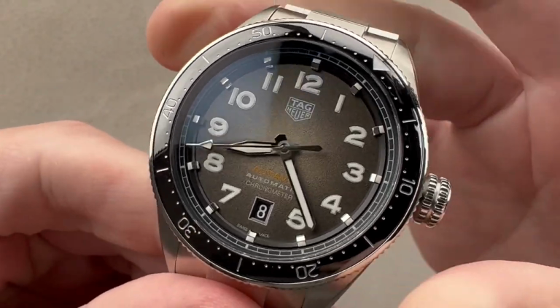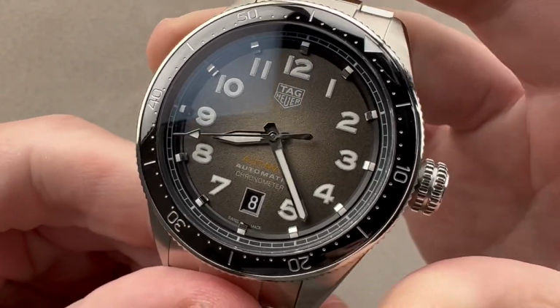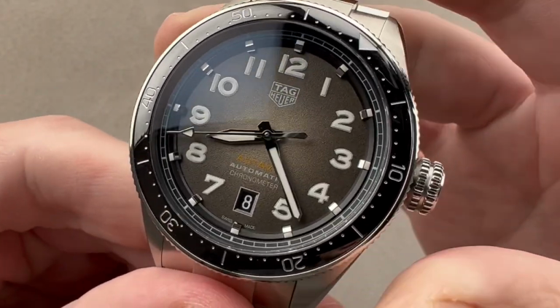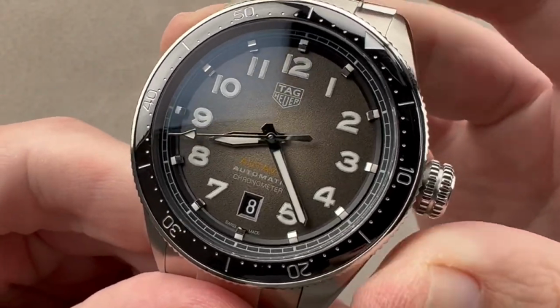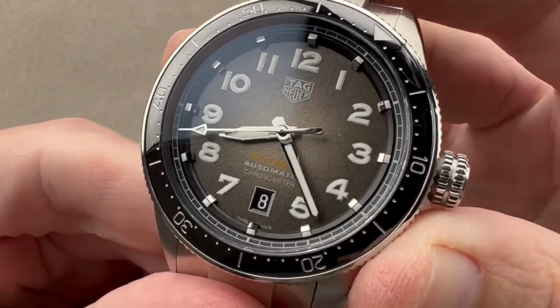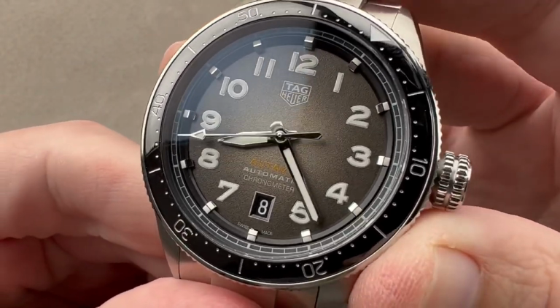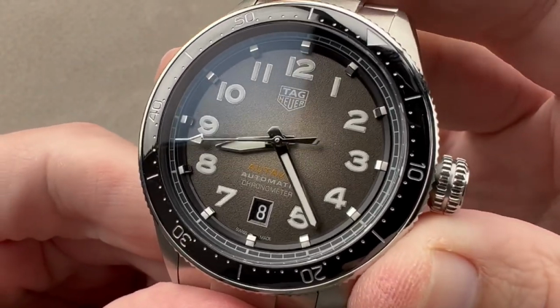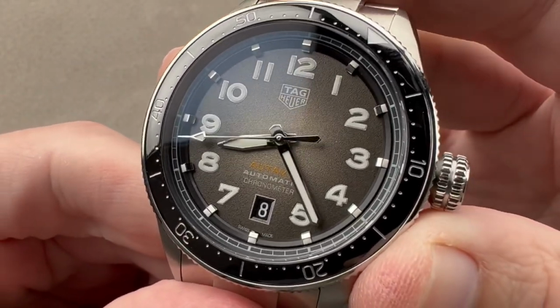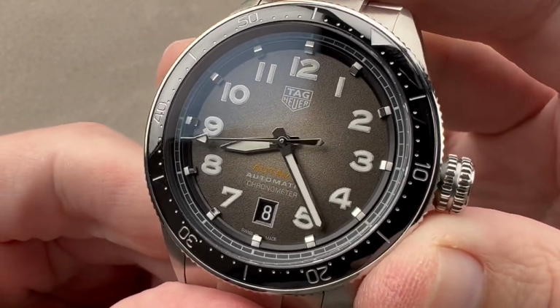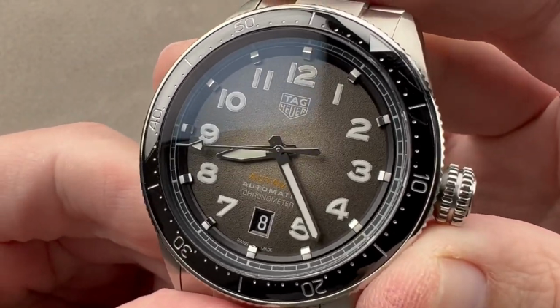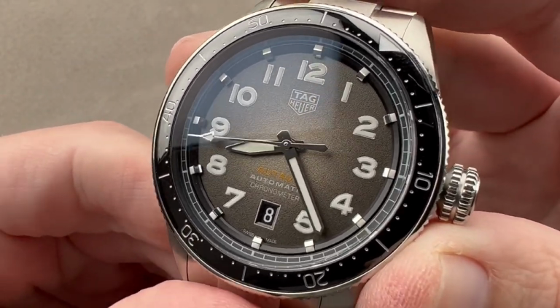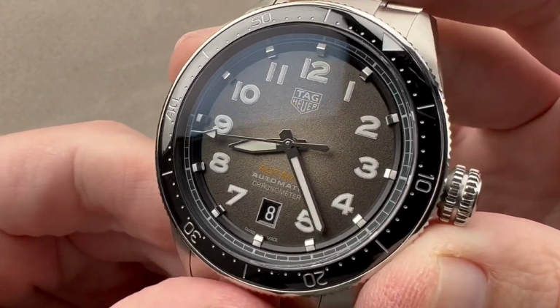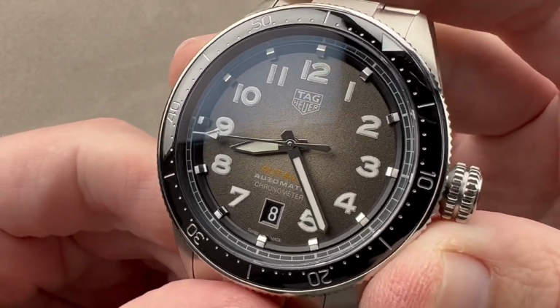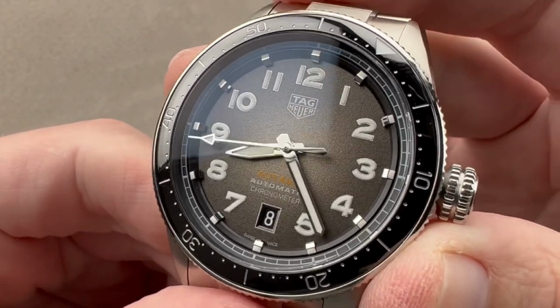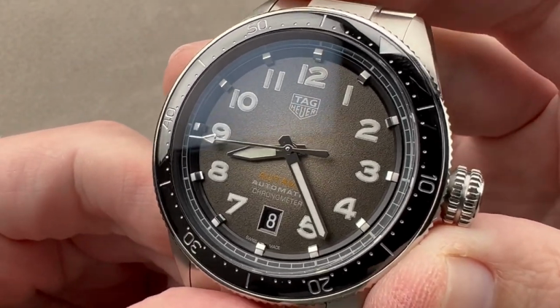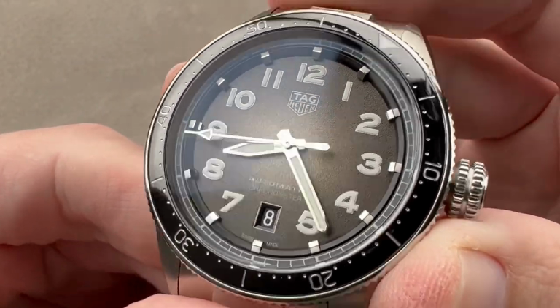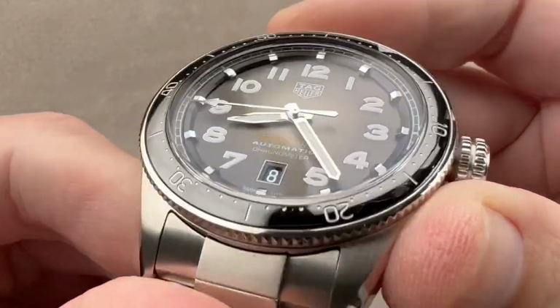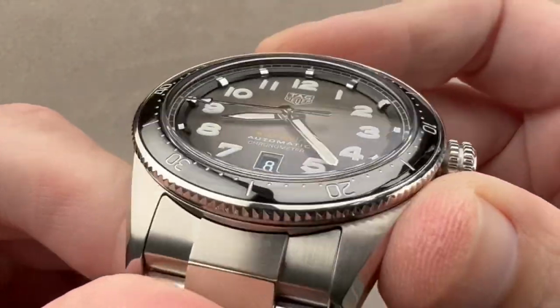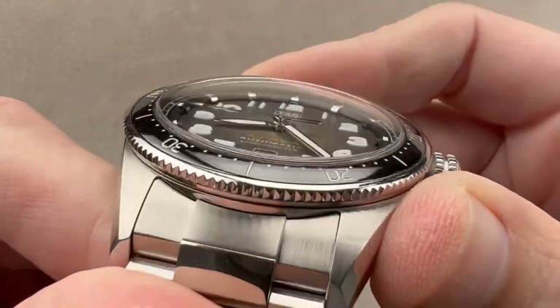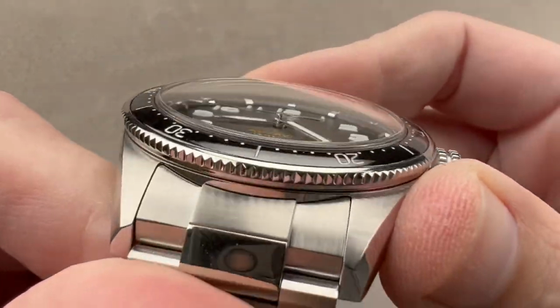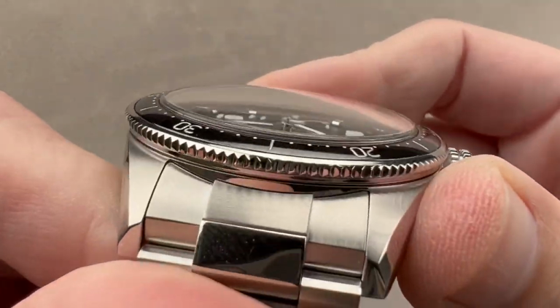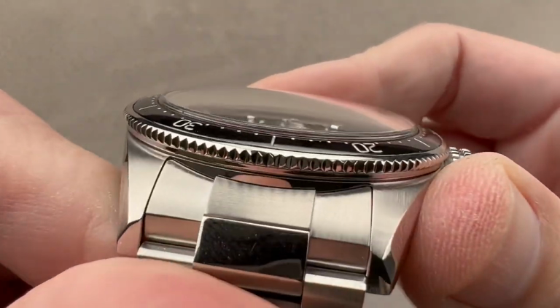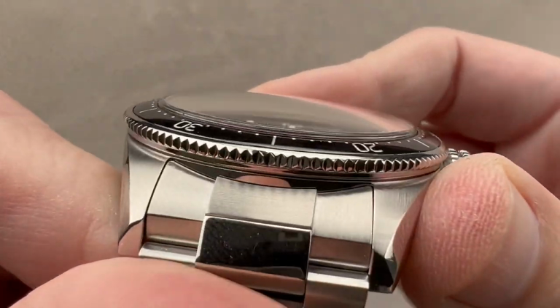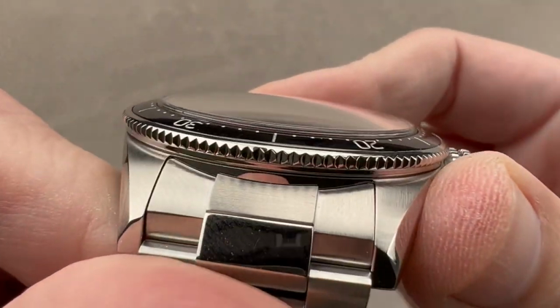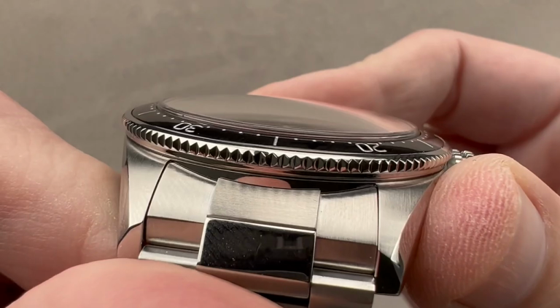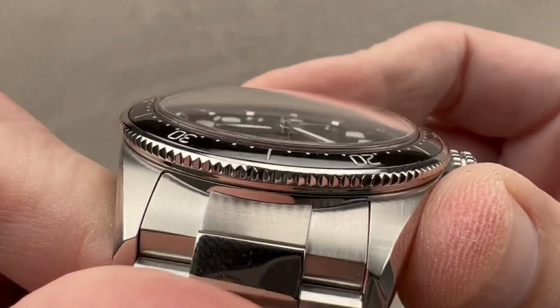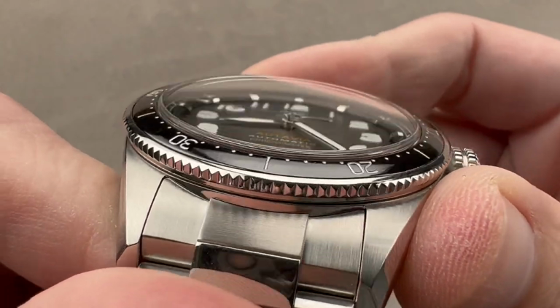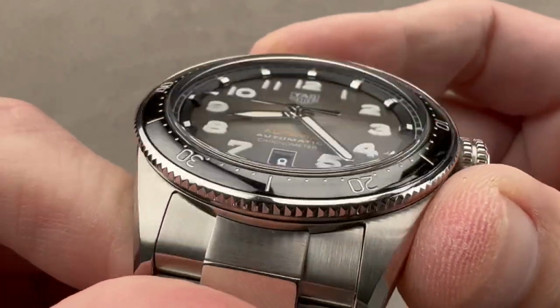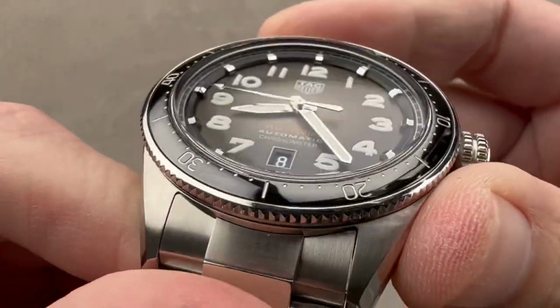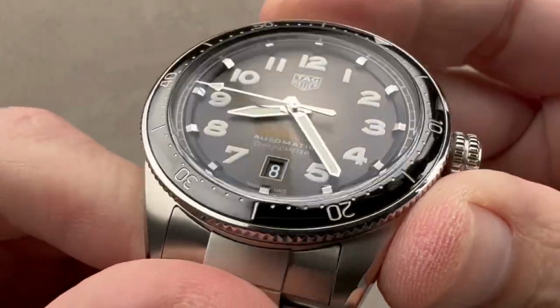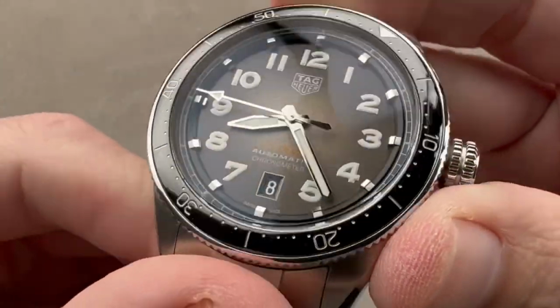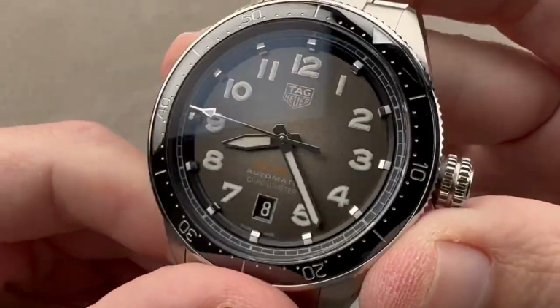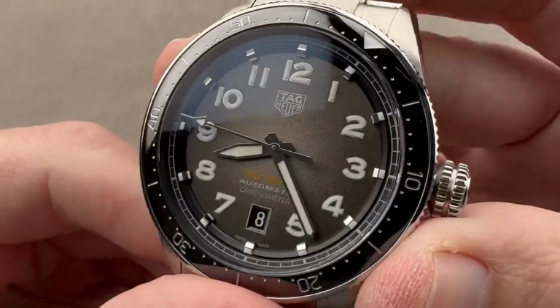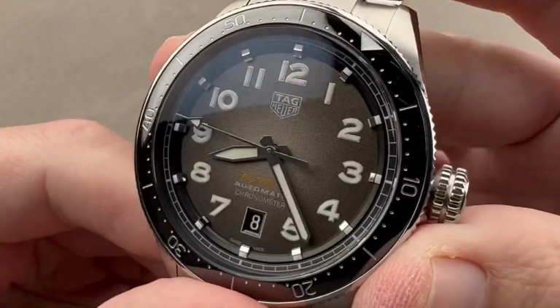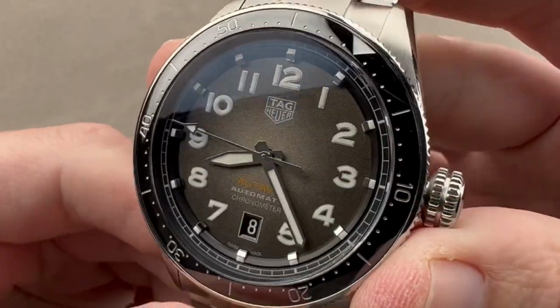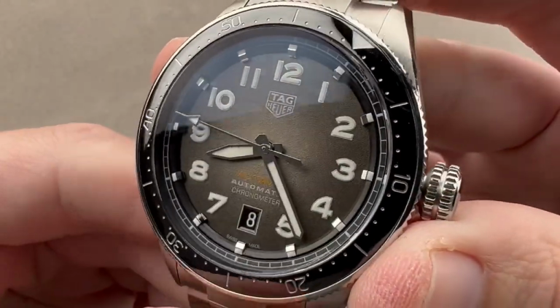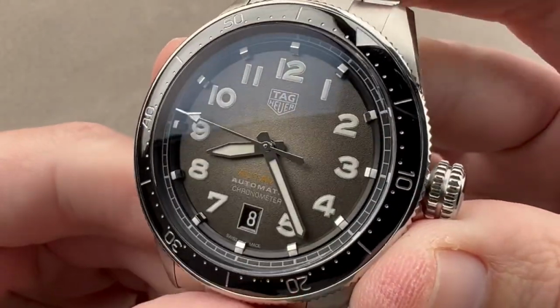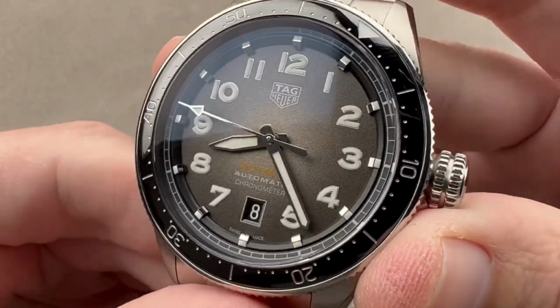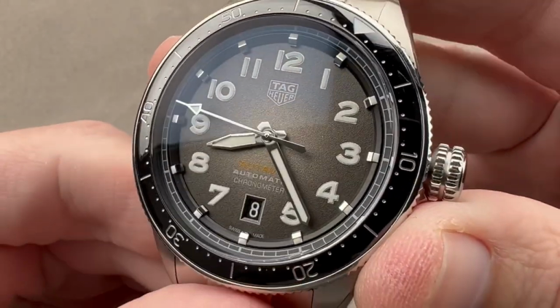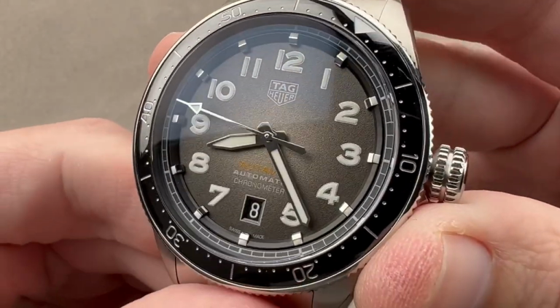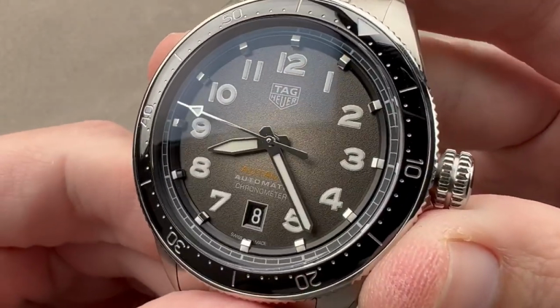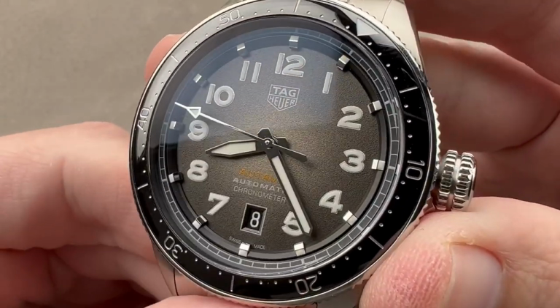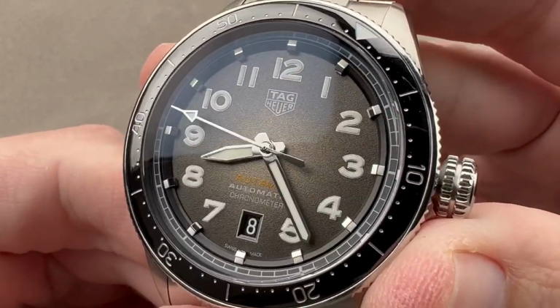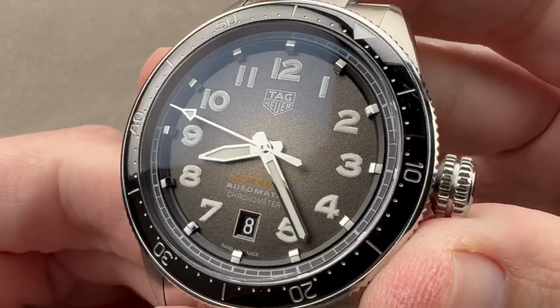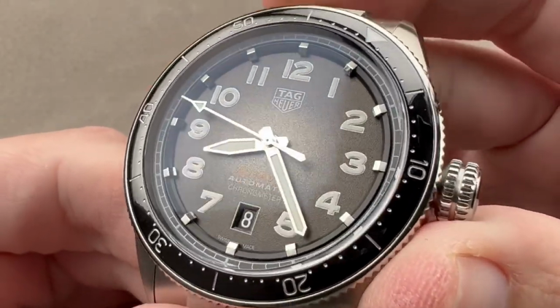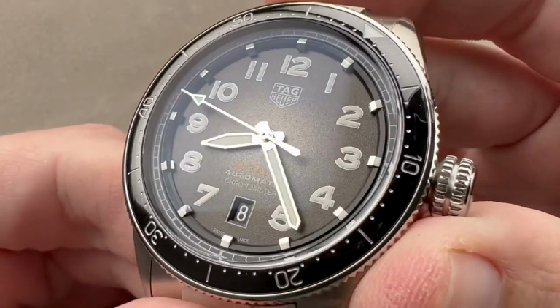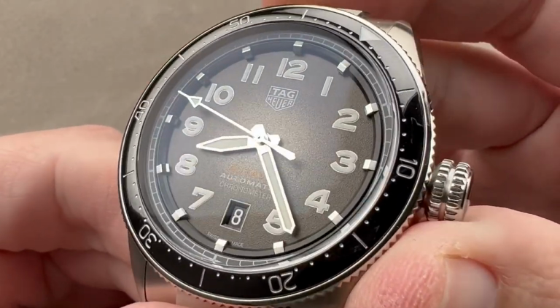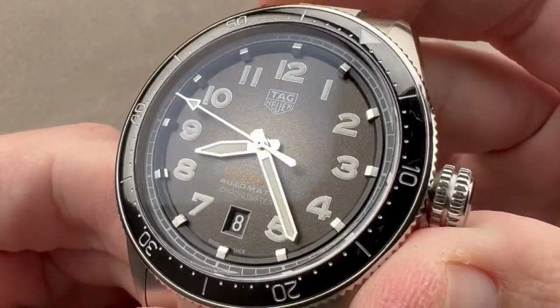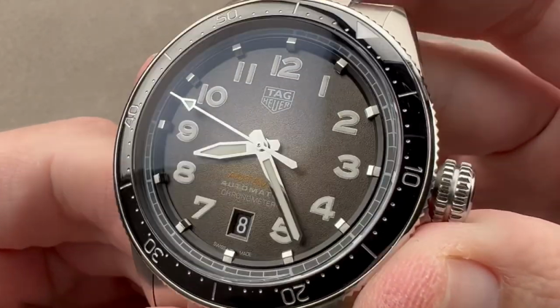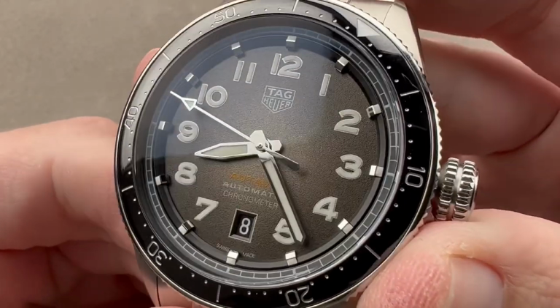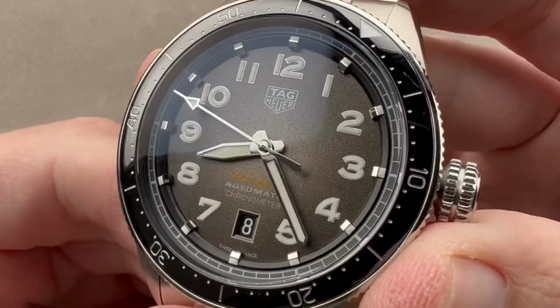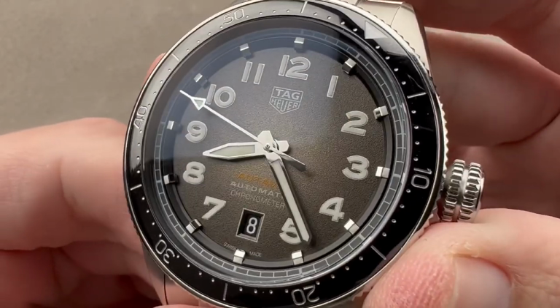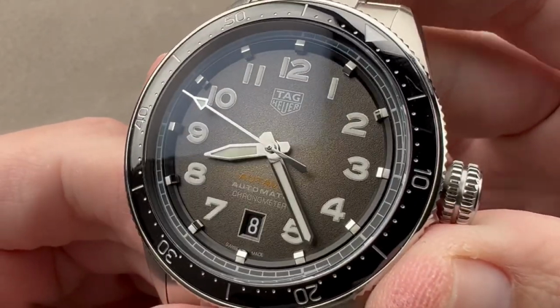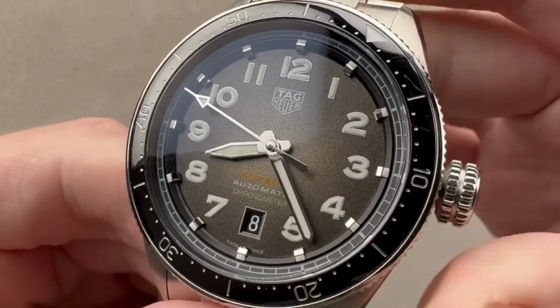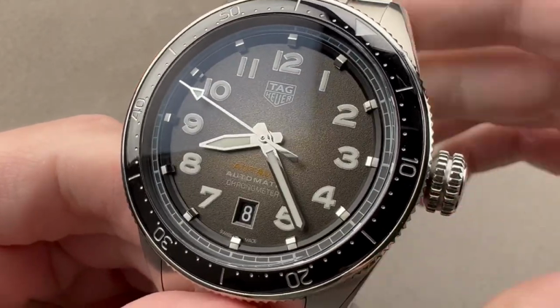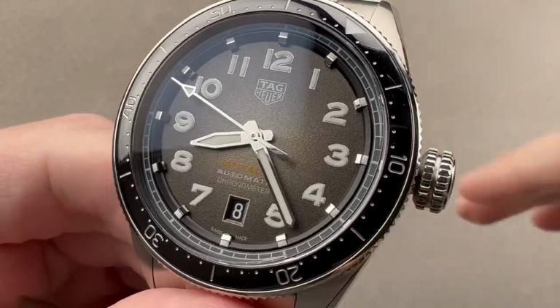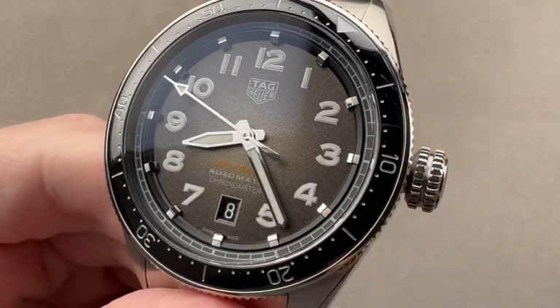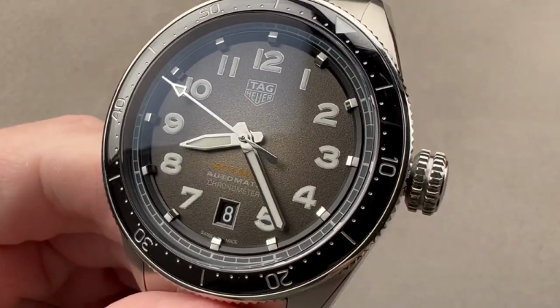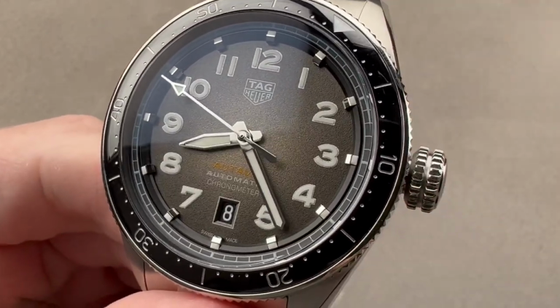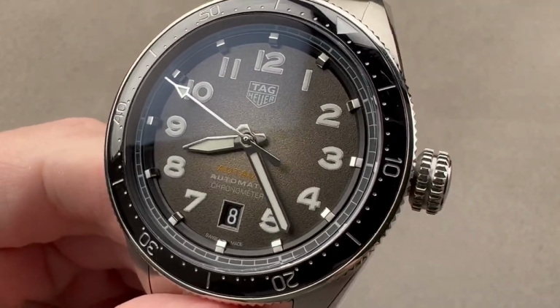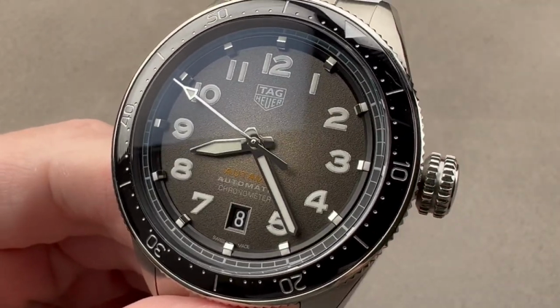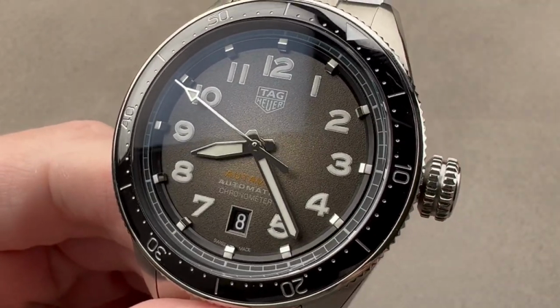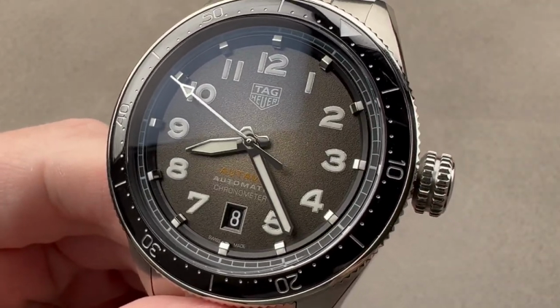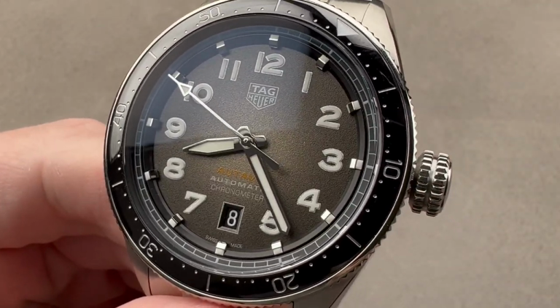So, reach out to me — tmaso at thewatchbox.com — for purchase and pricing details of this Tag Heuer Ottavia chronometer.